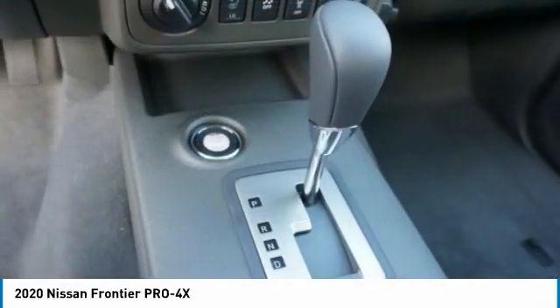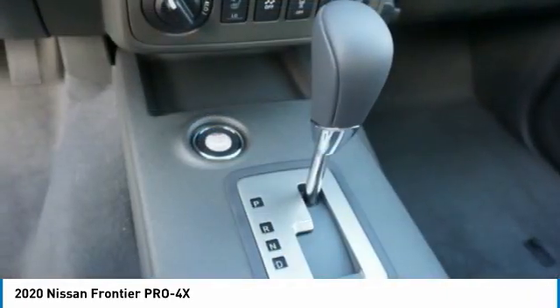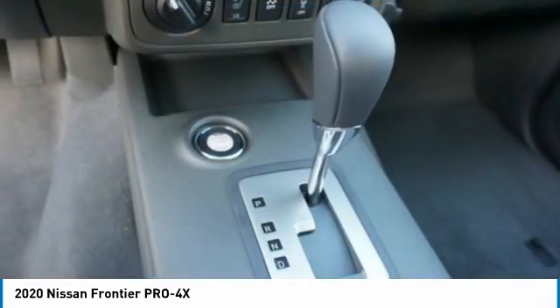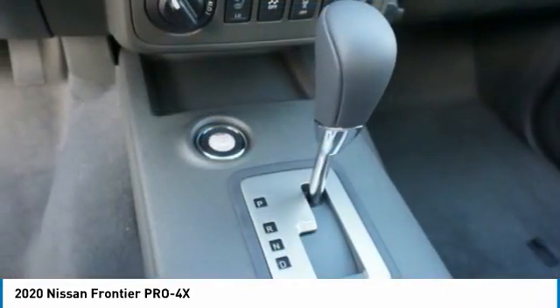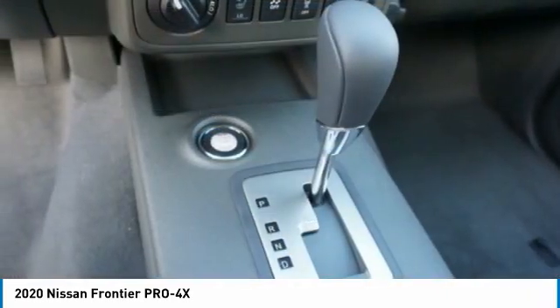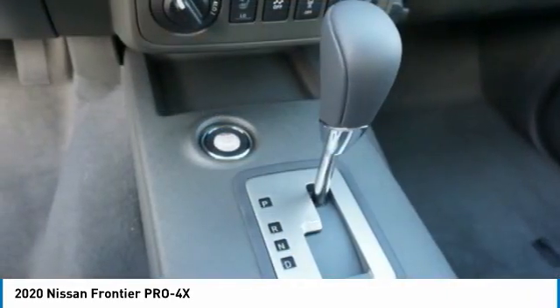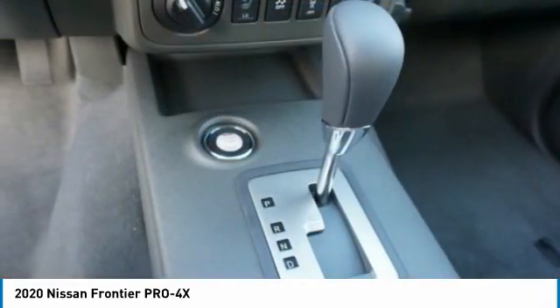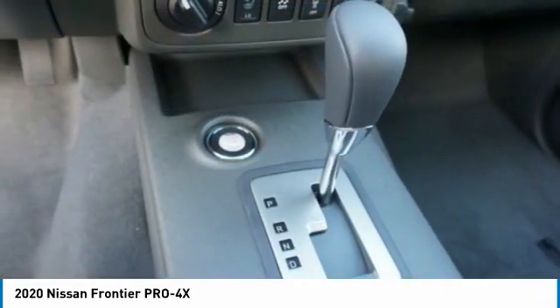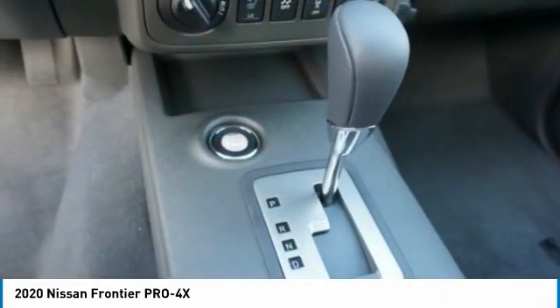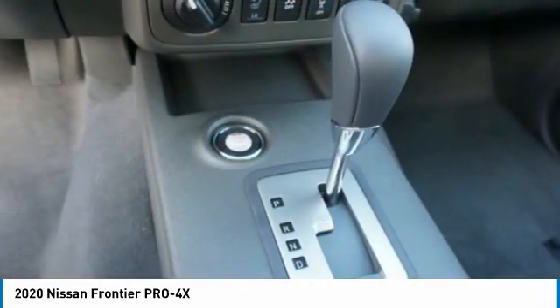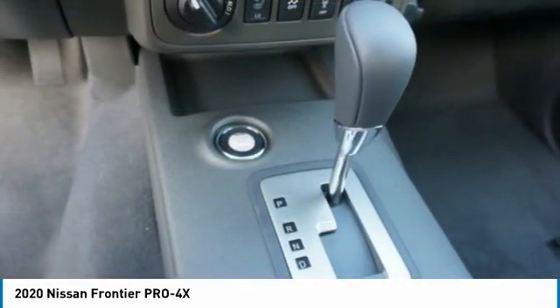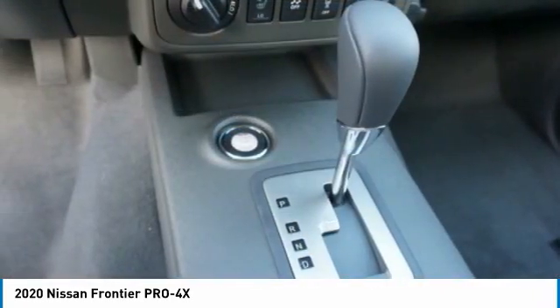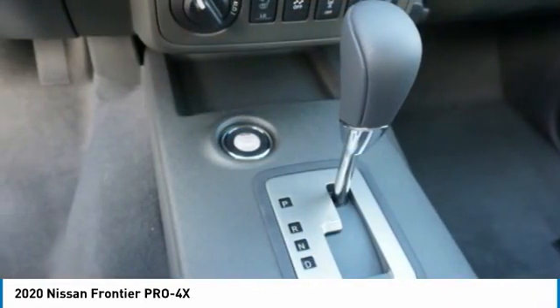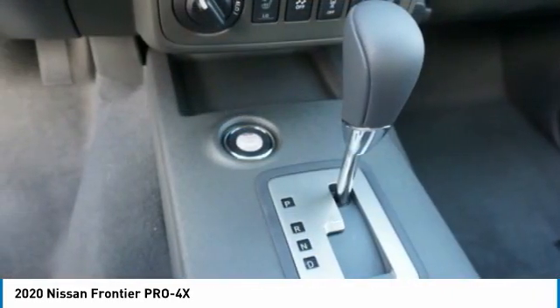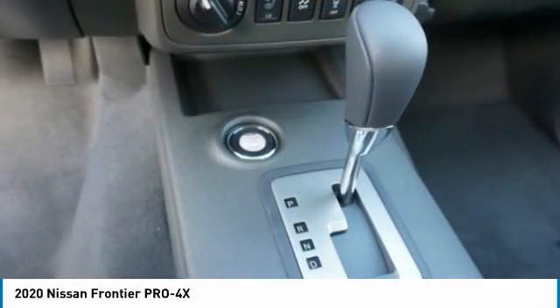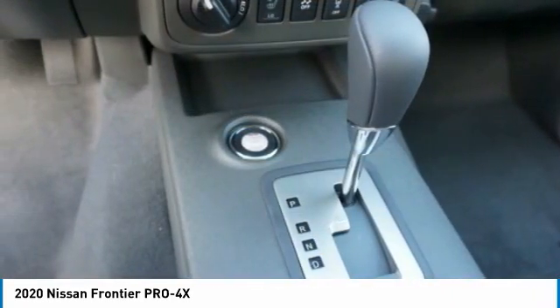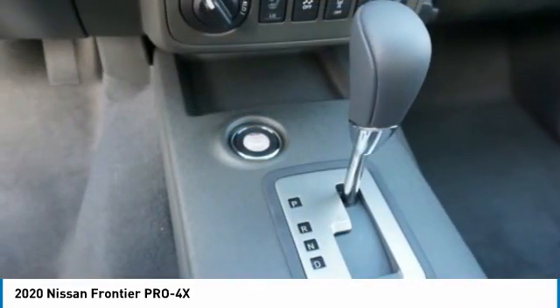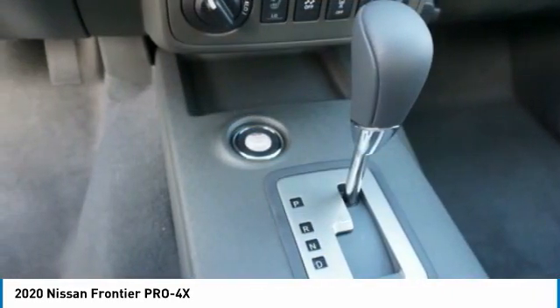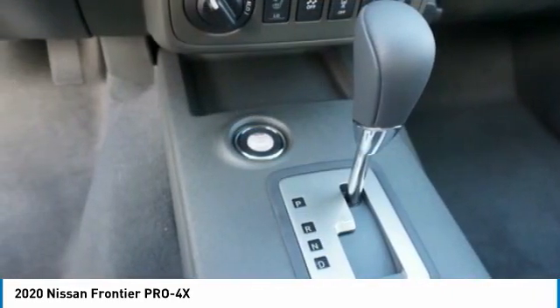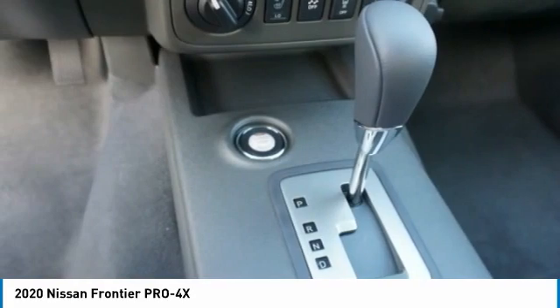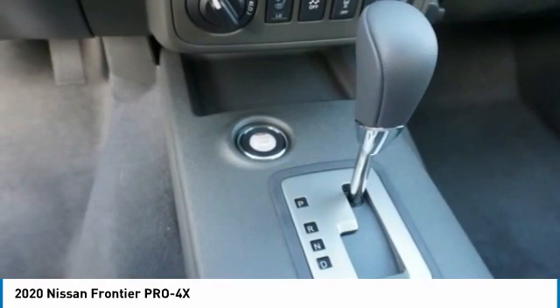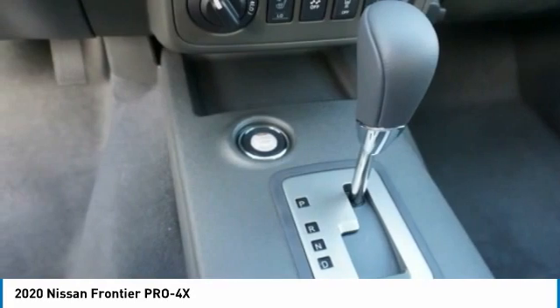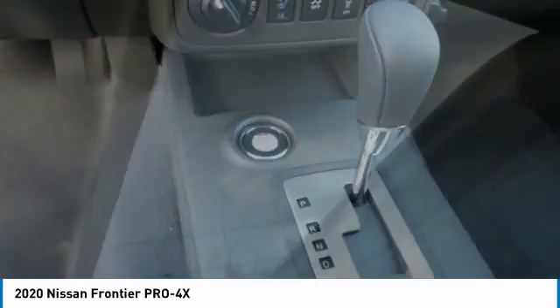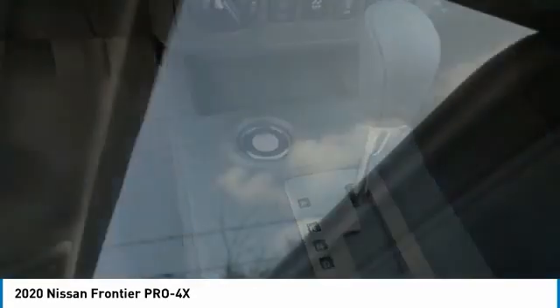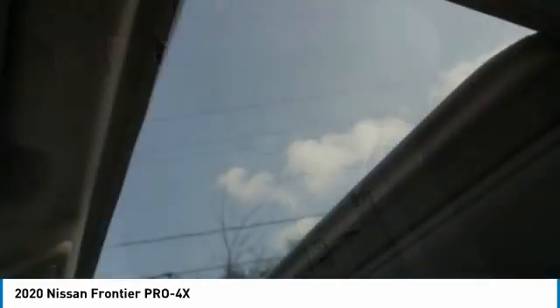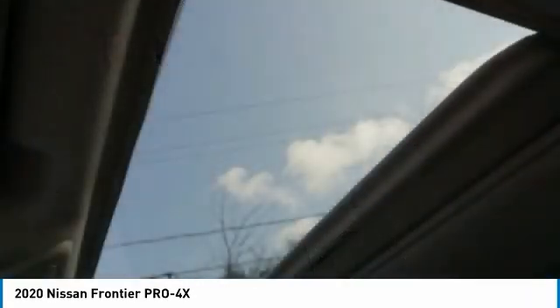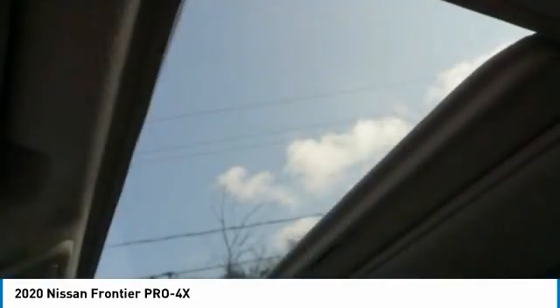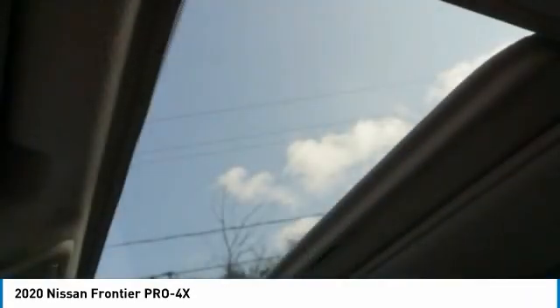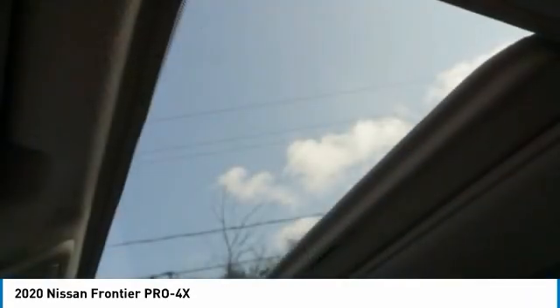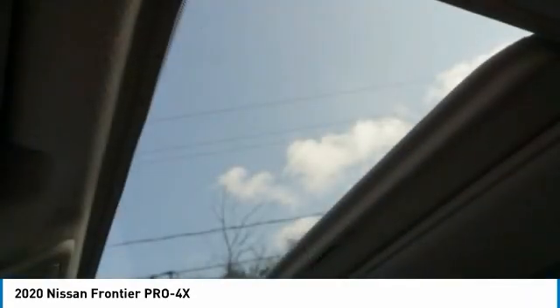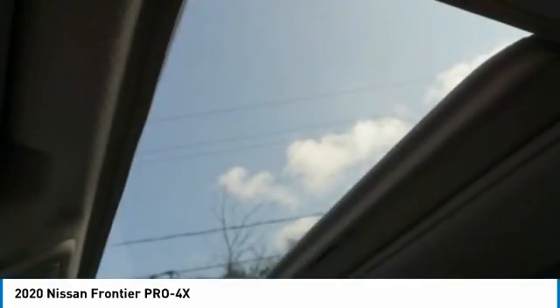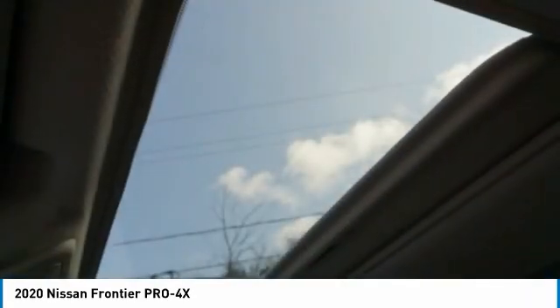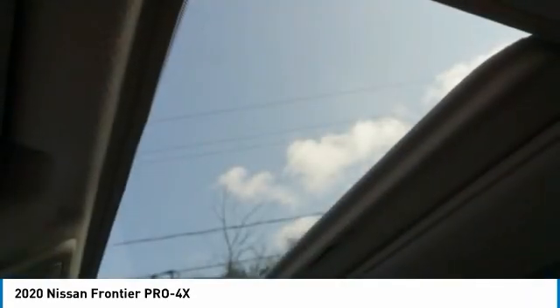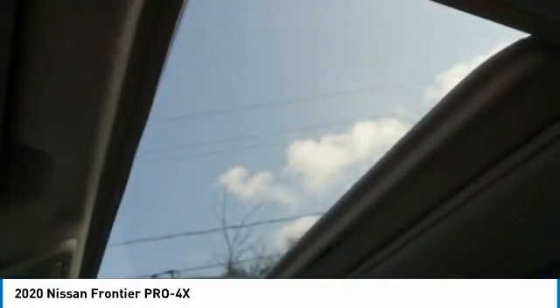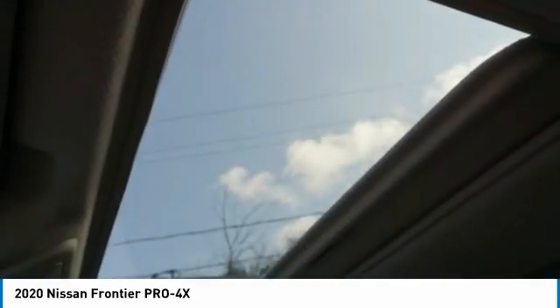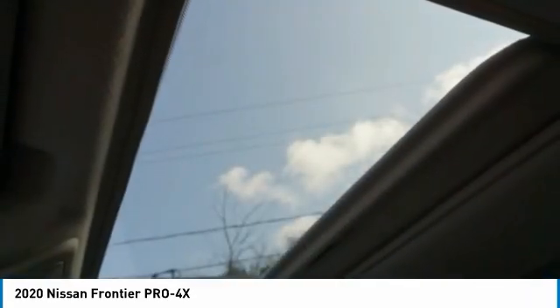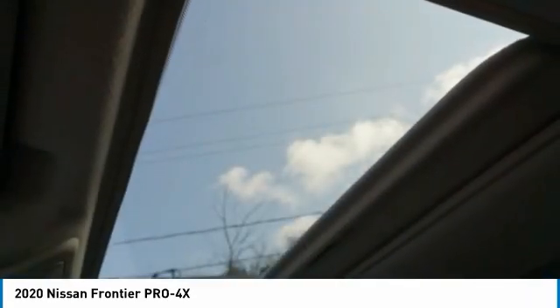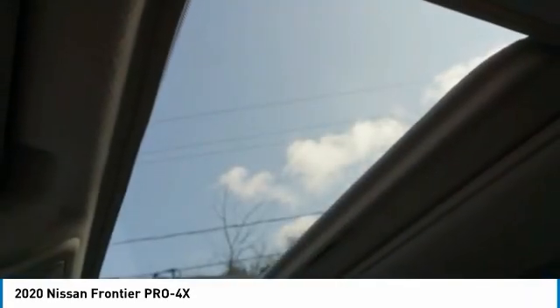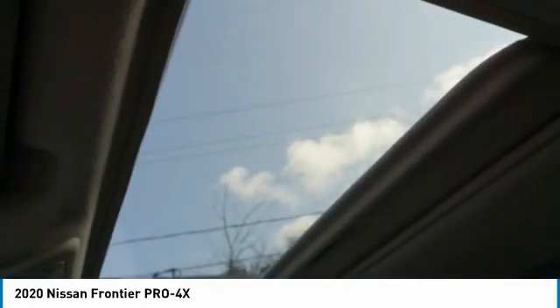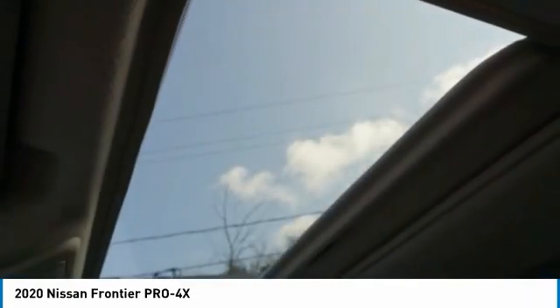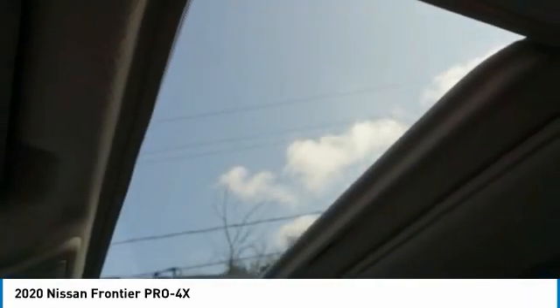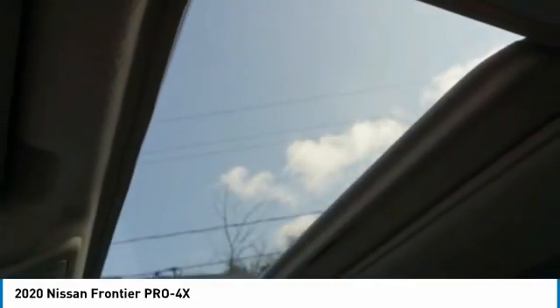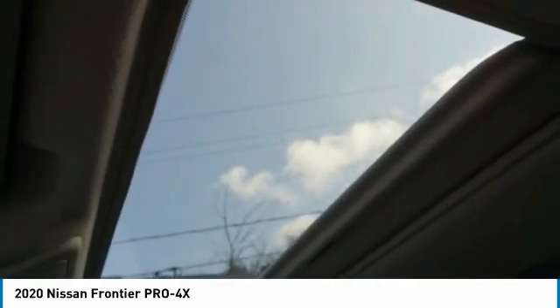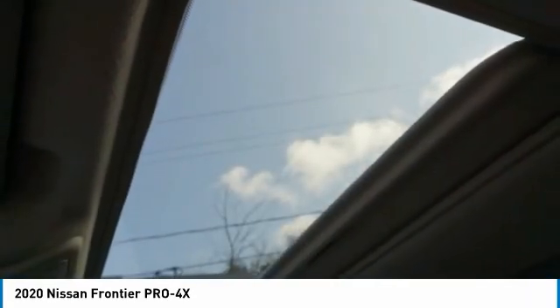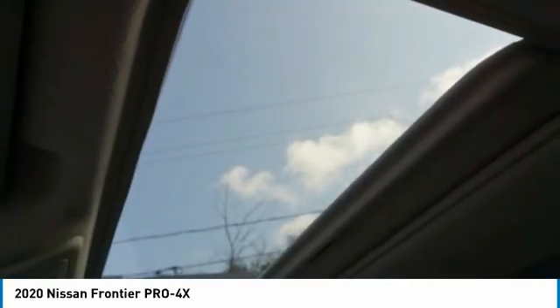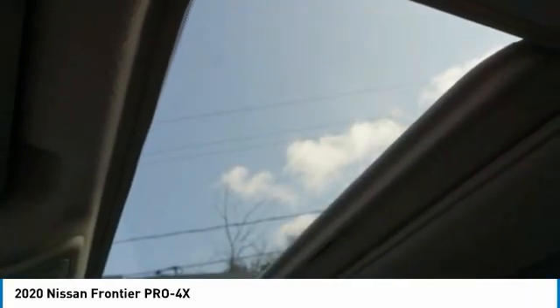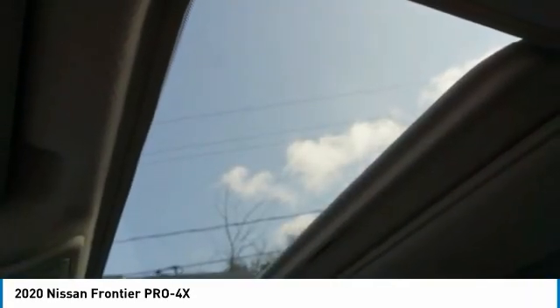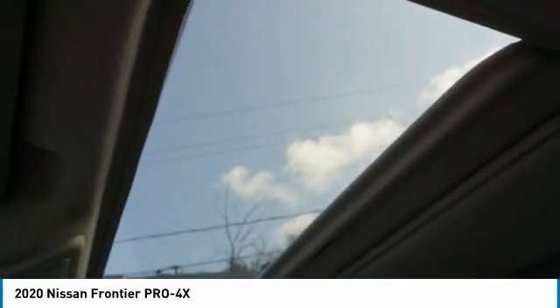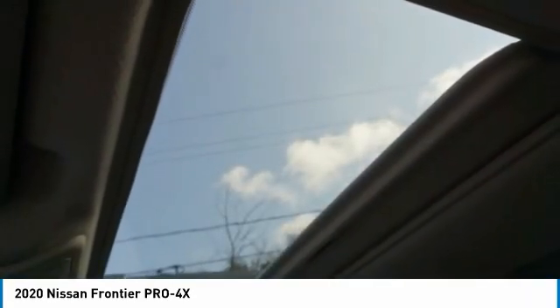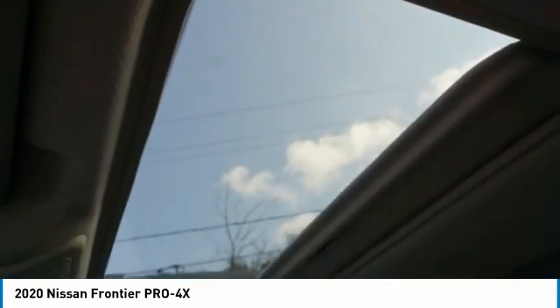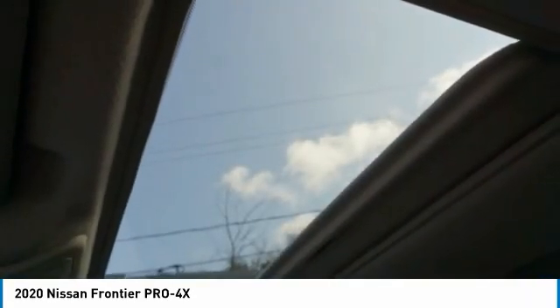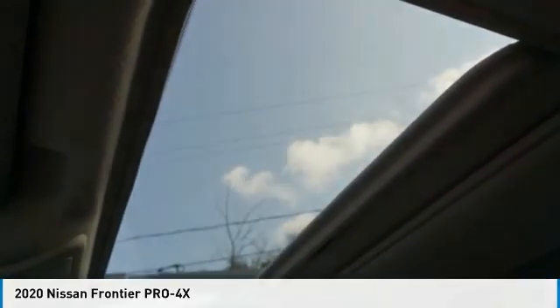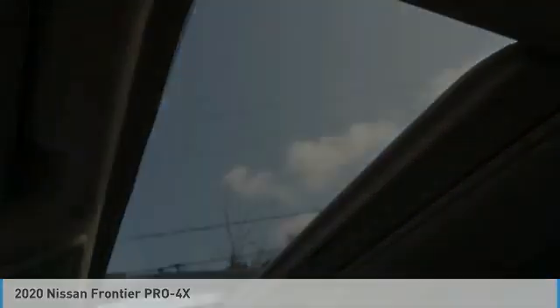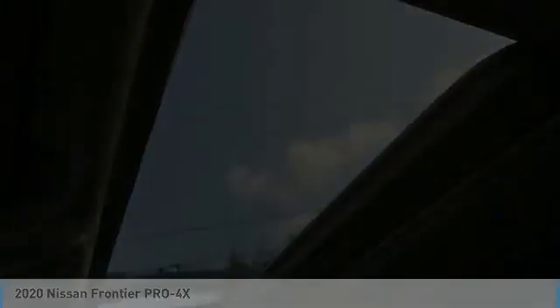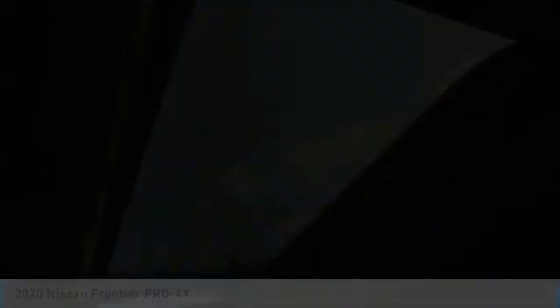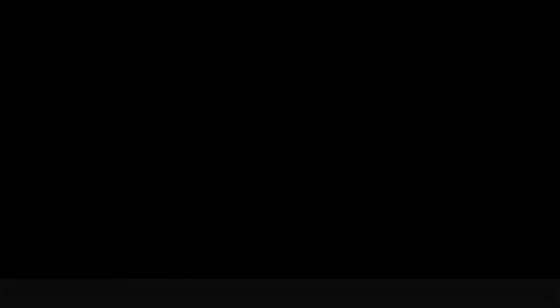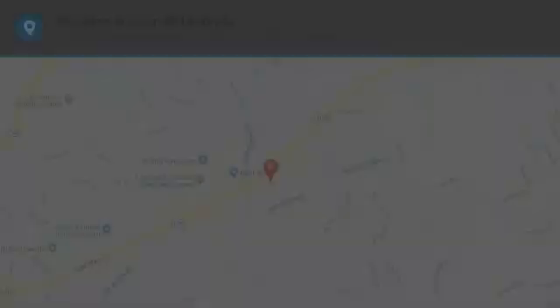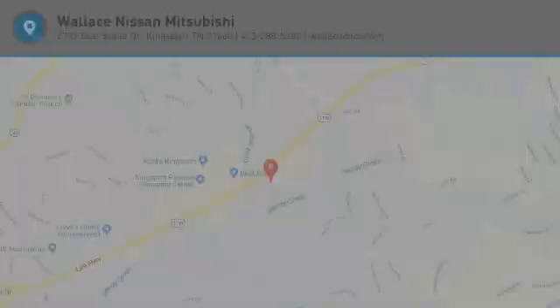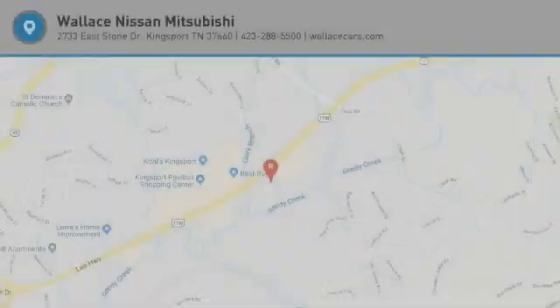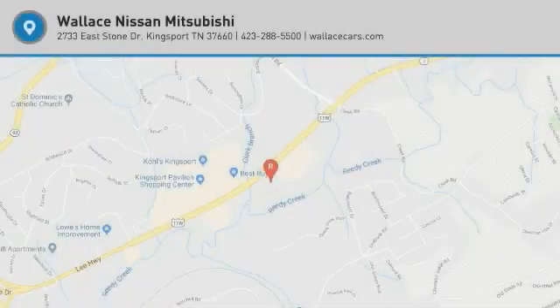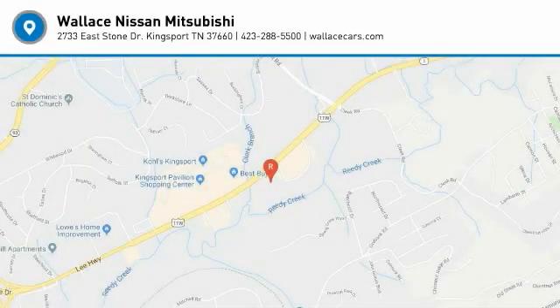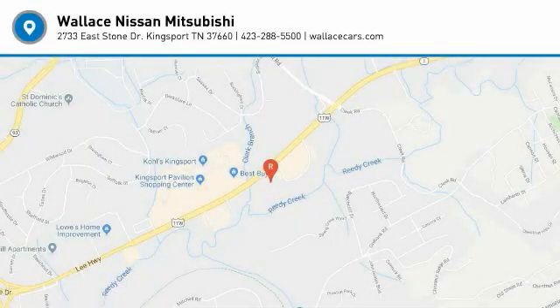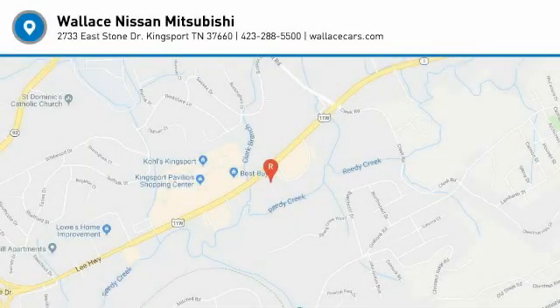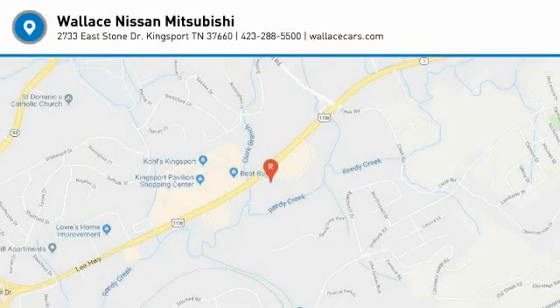Fog lights, driver-side remote mirror, body-side moldings. Your new ride is just a phone call away.